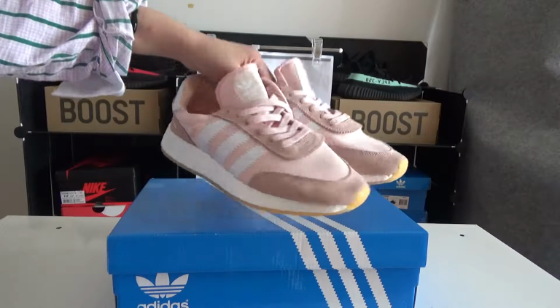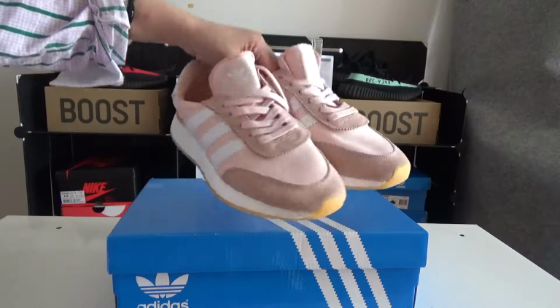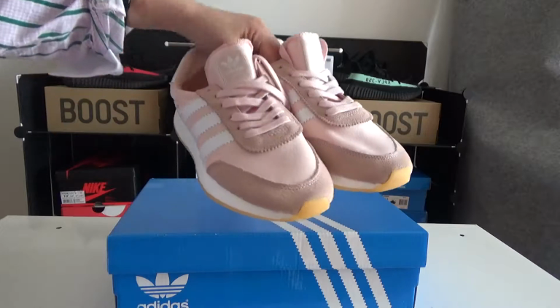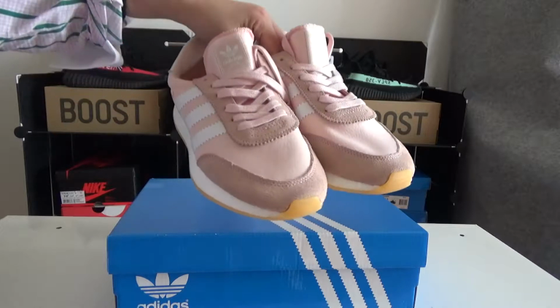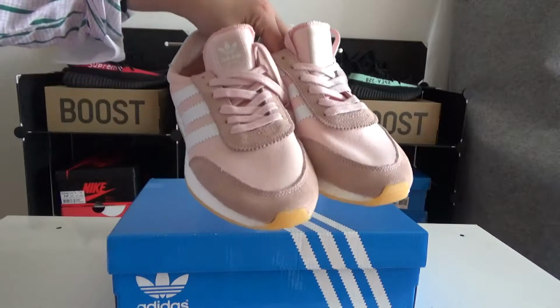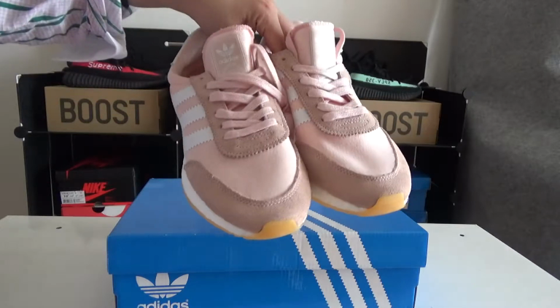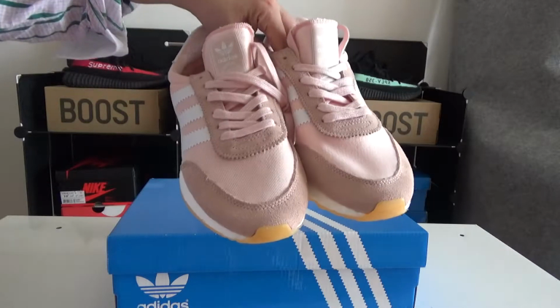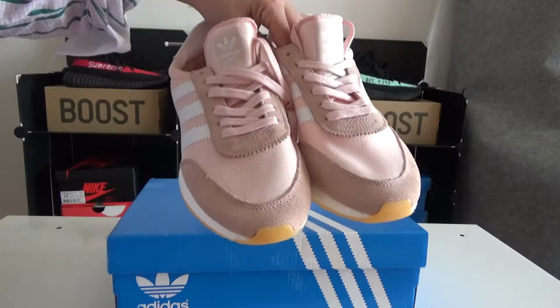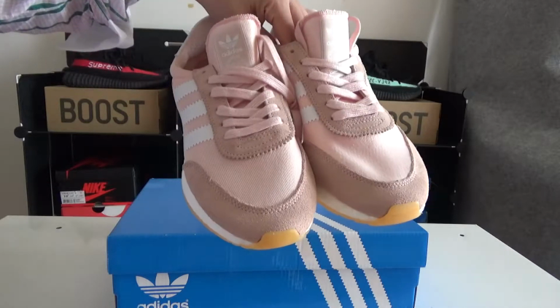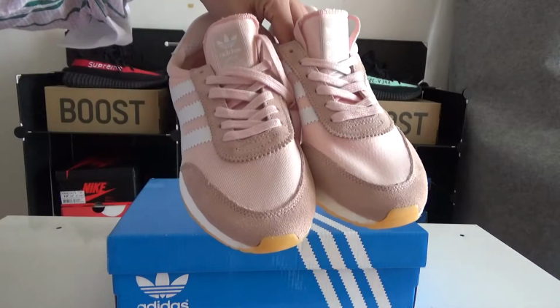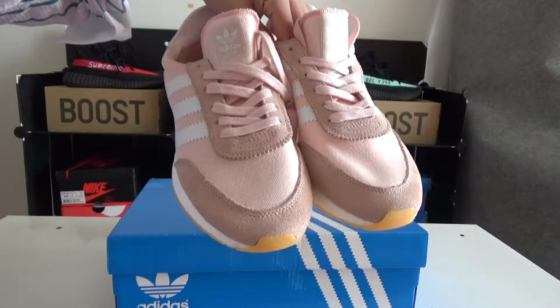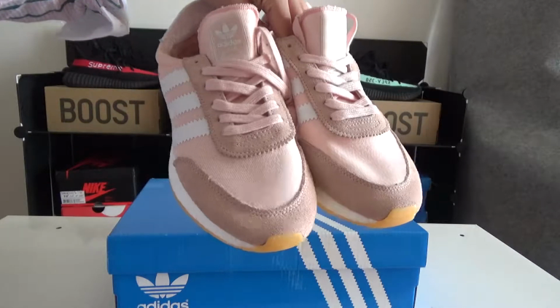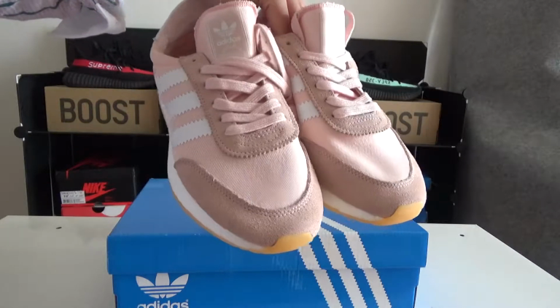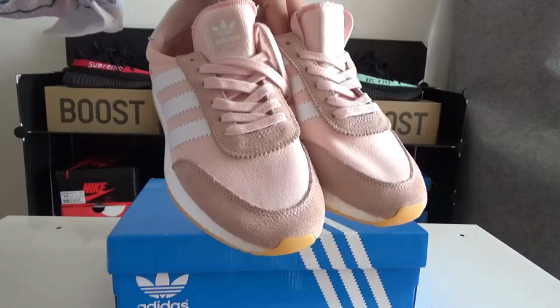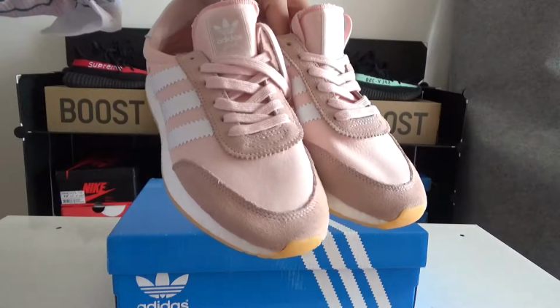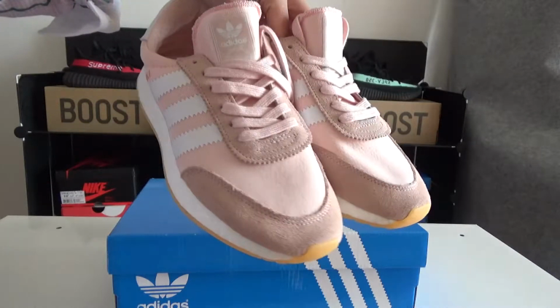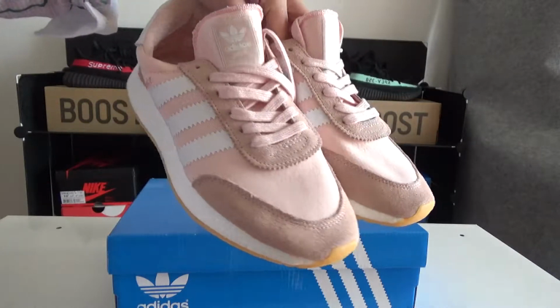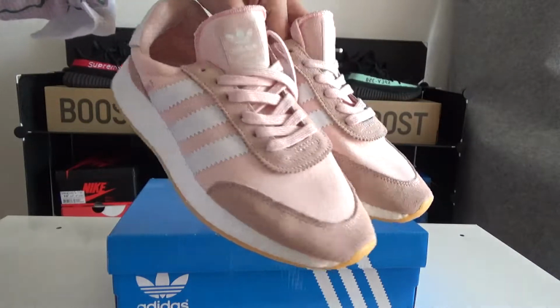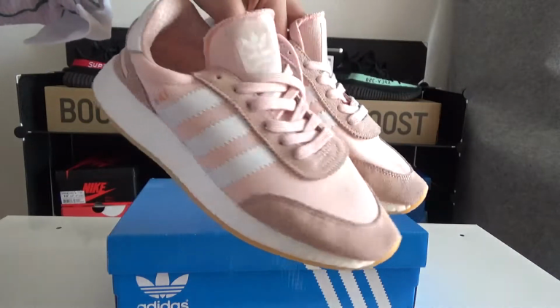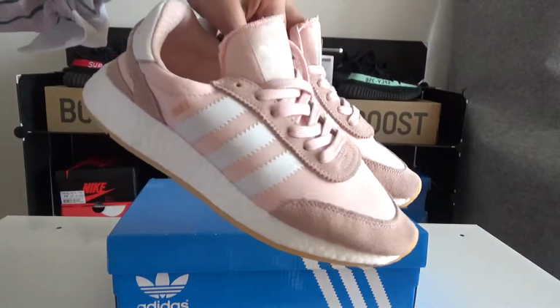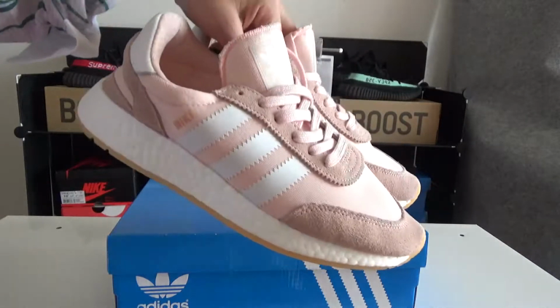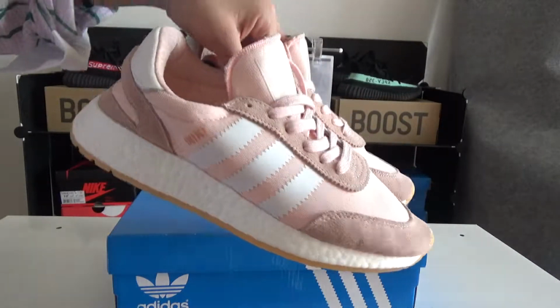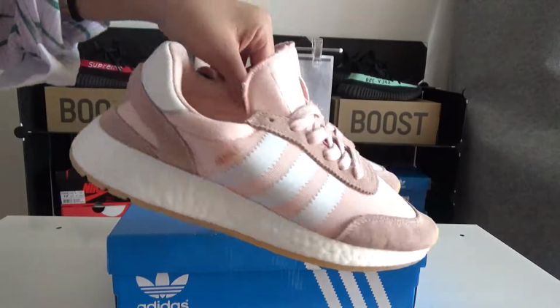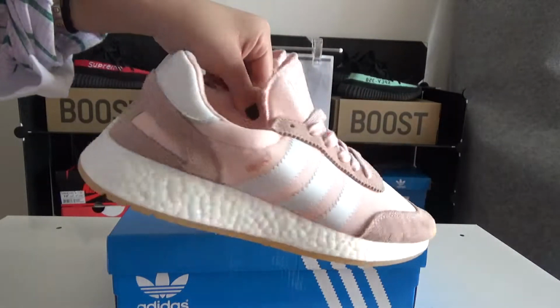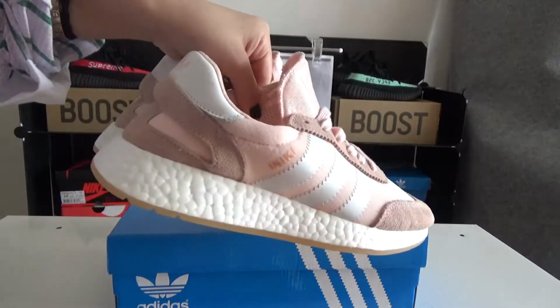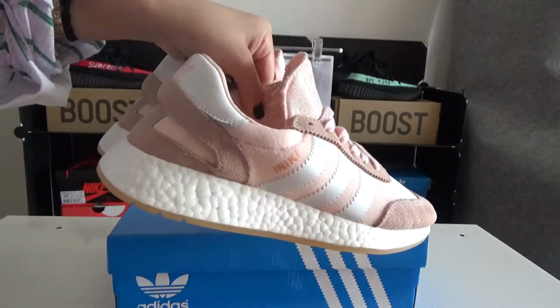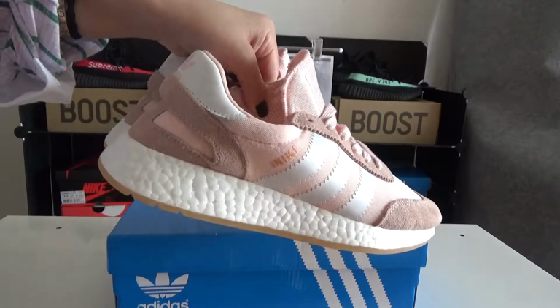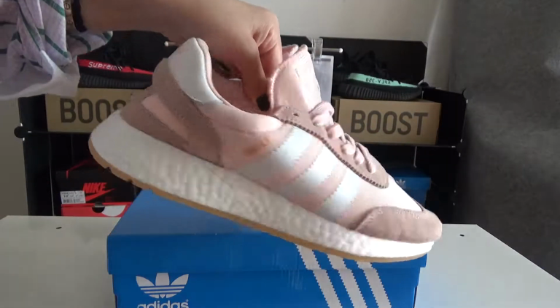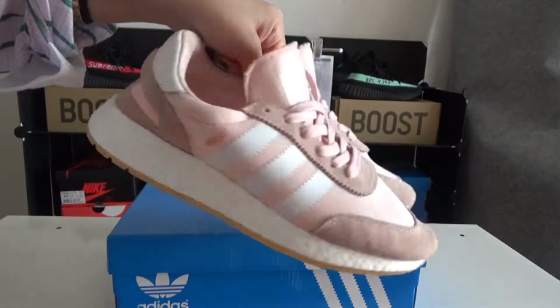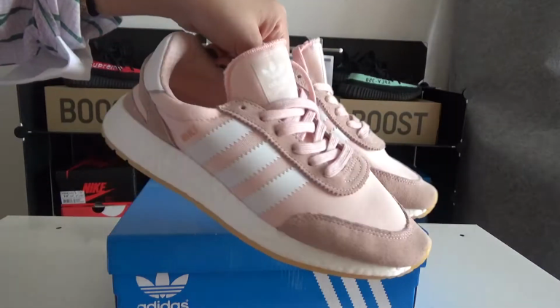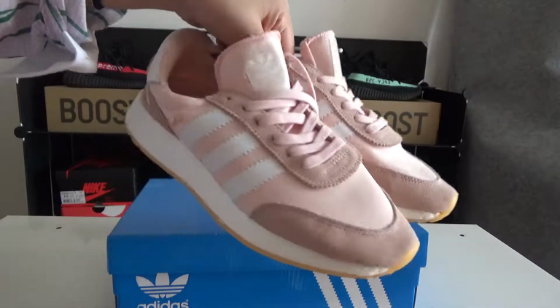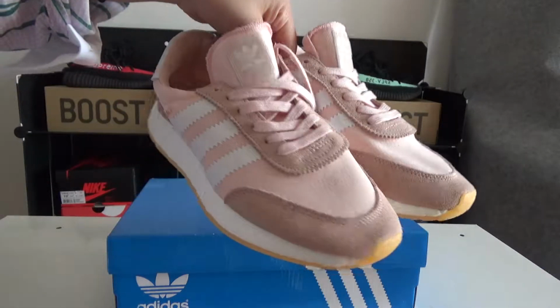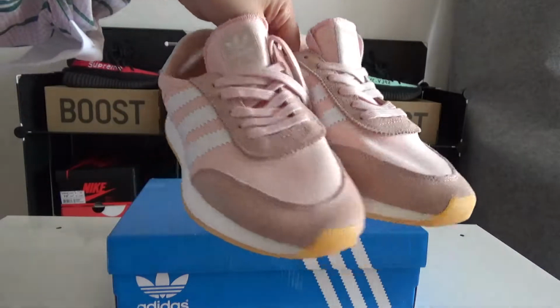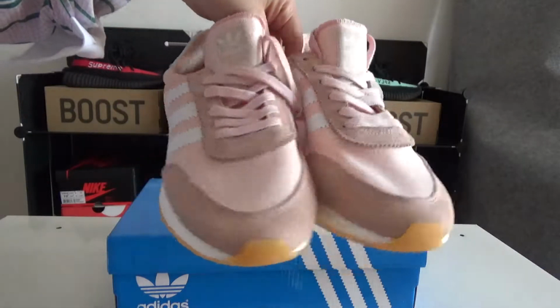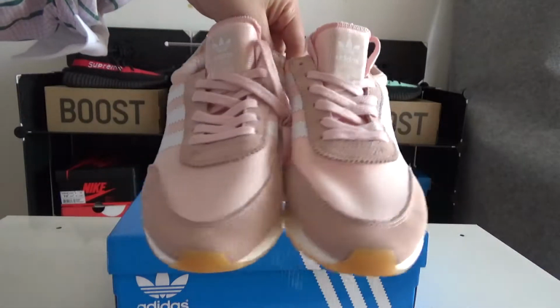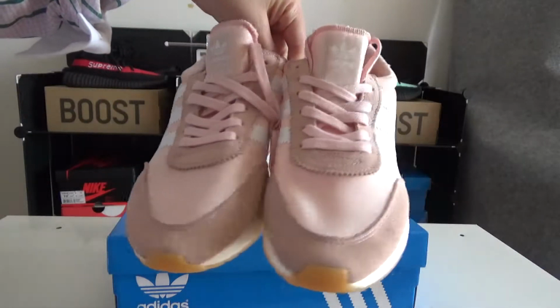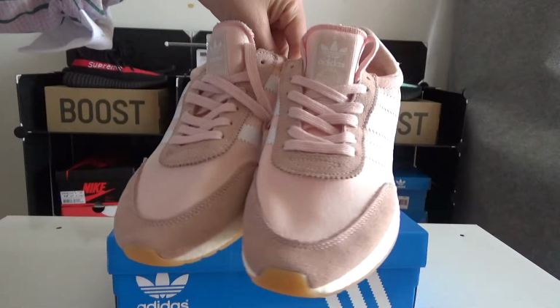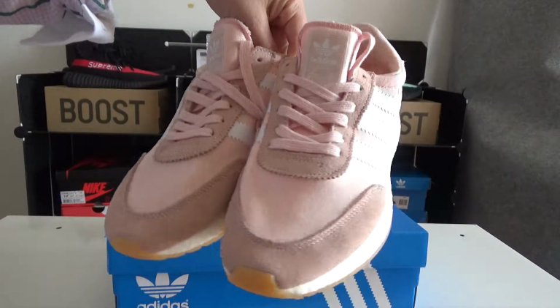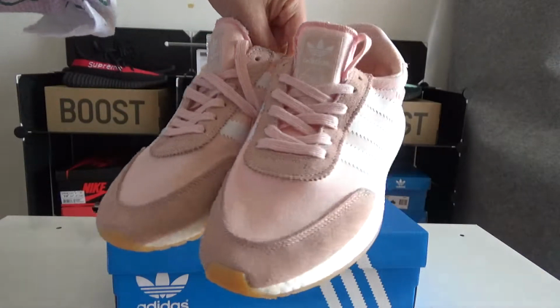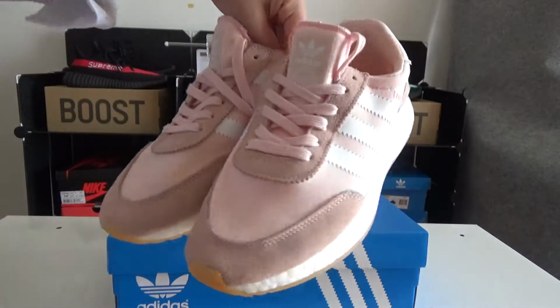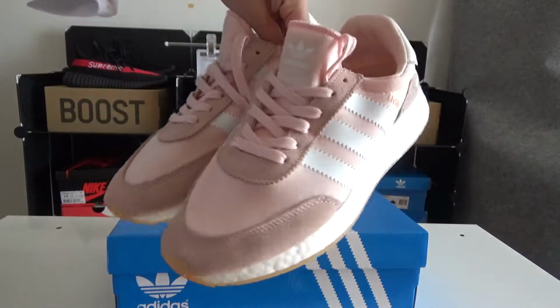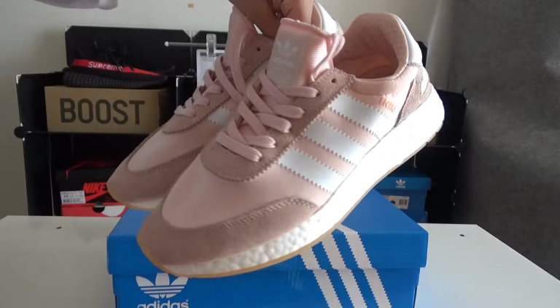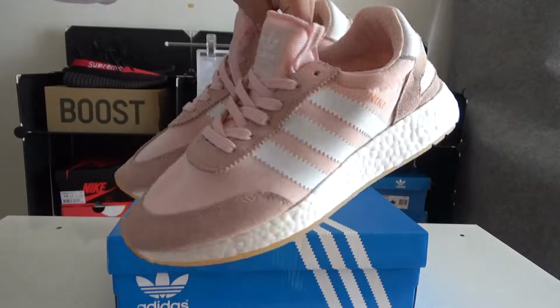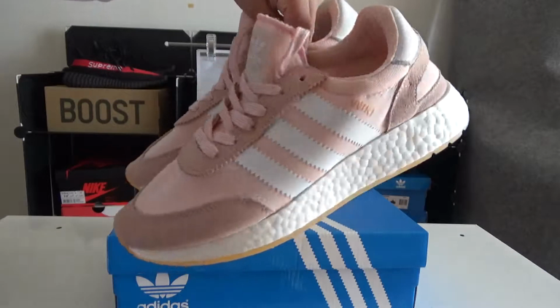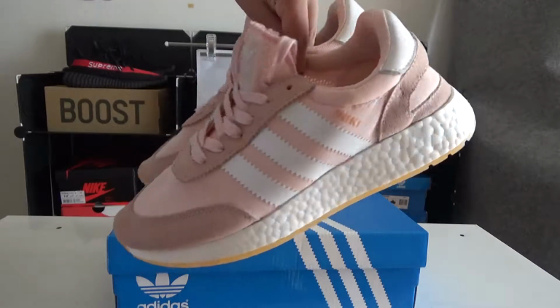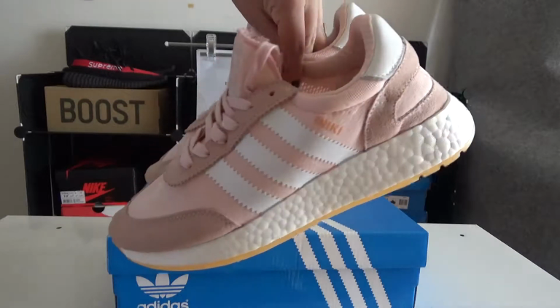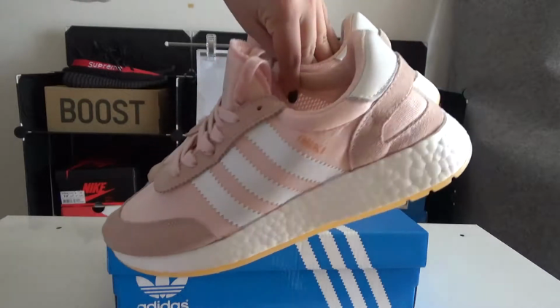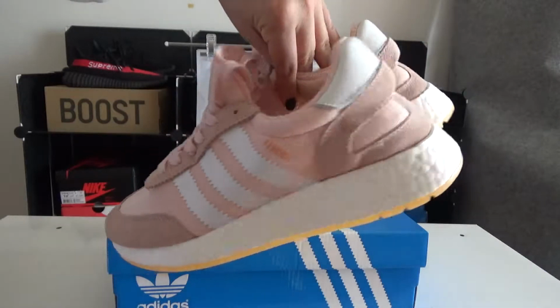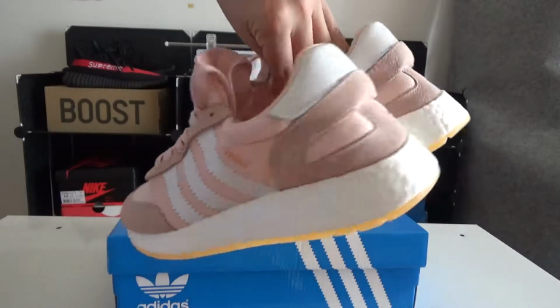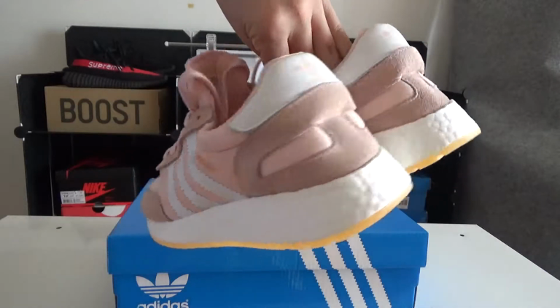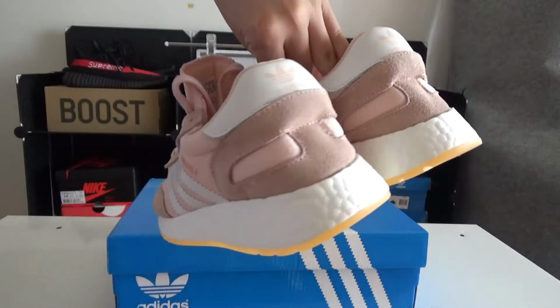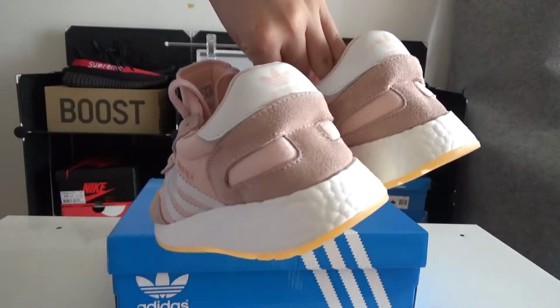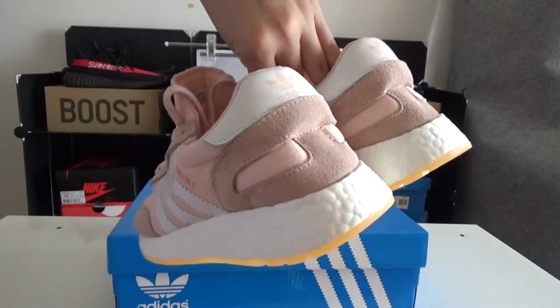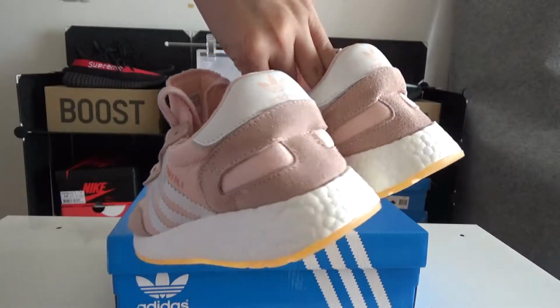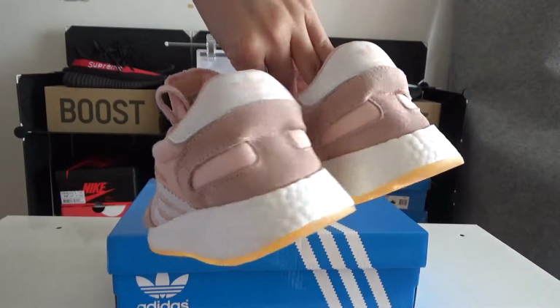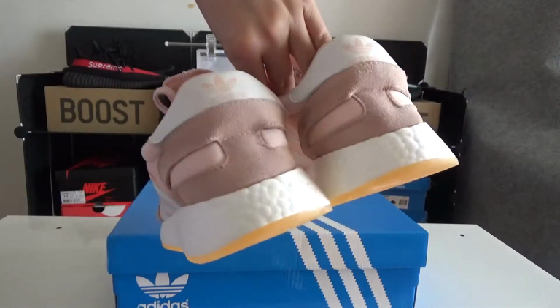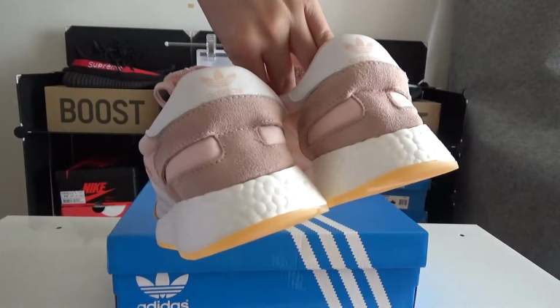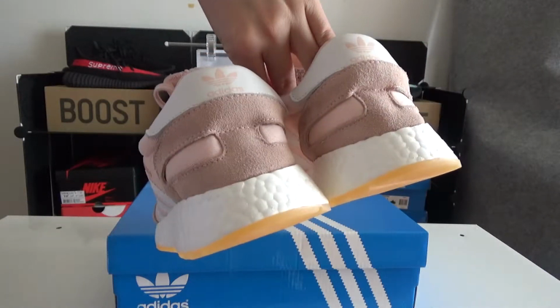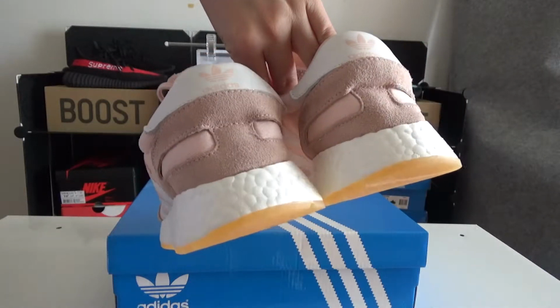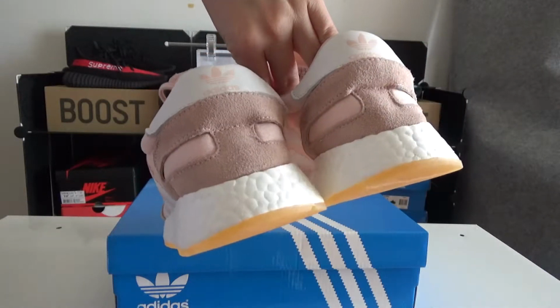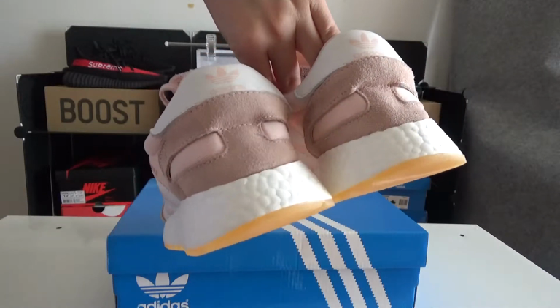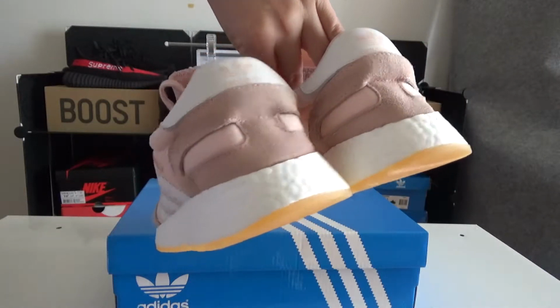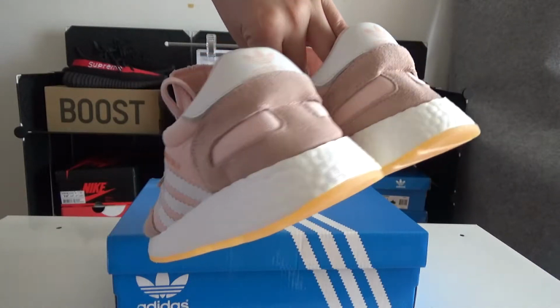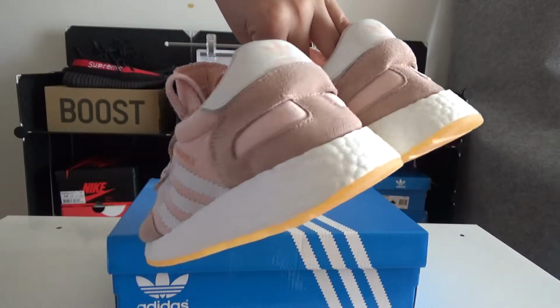You can have a quick look. It's pink and white colorways, looks very beautiful and it's a cream shoe.